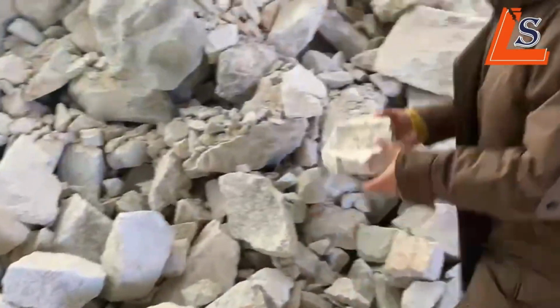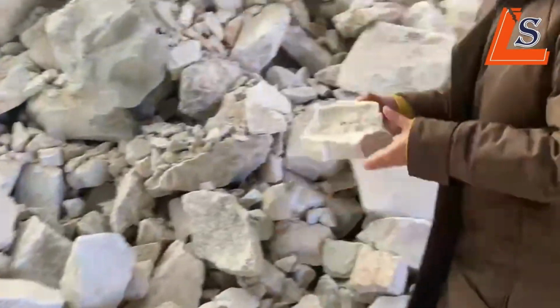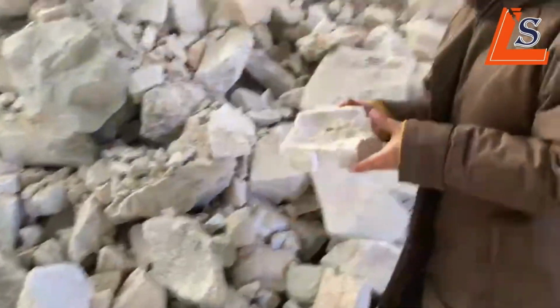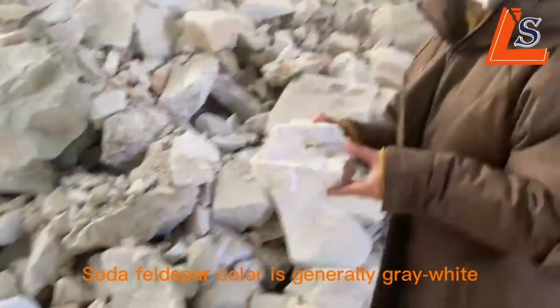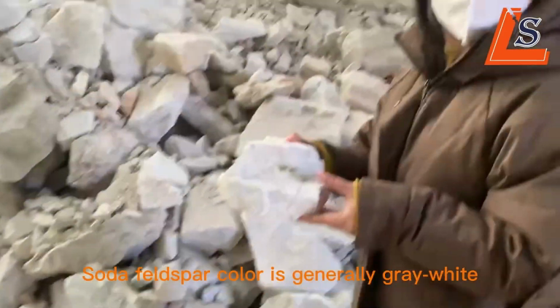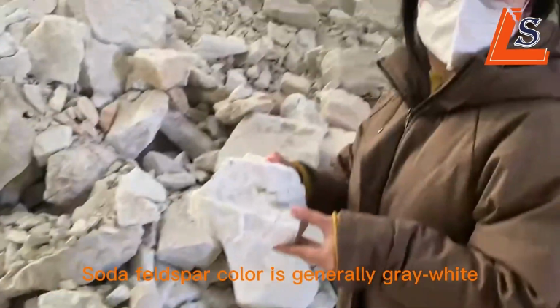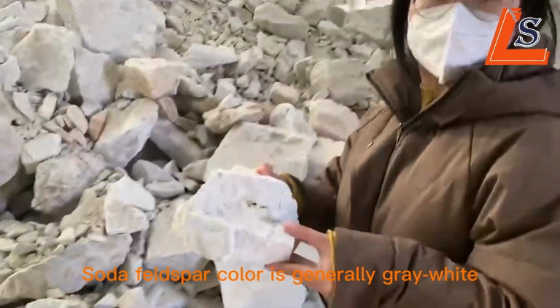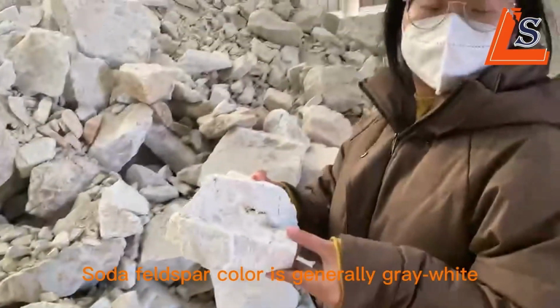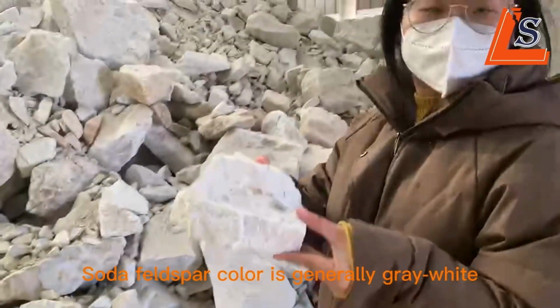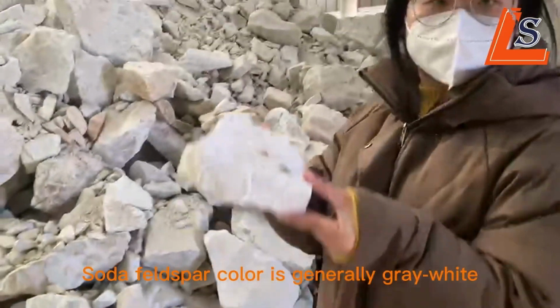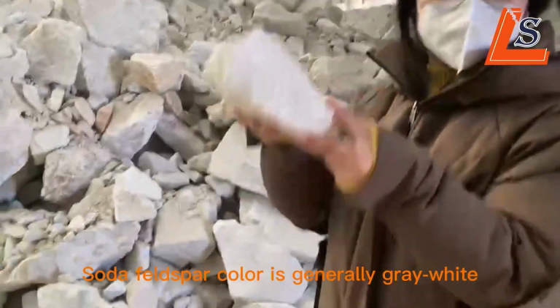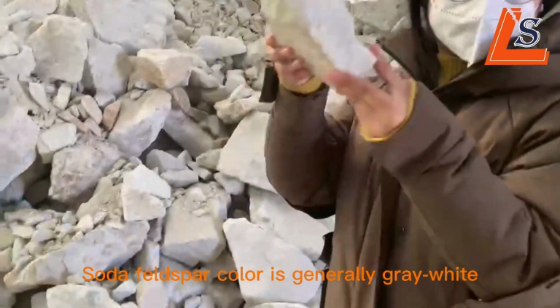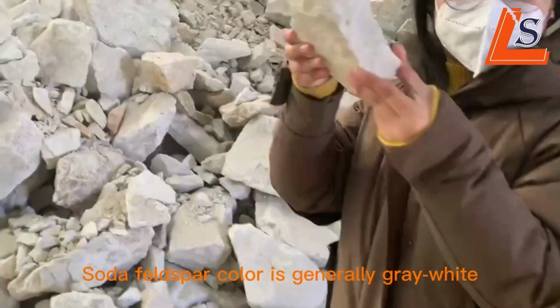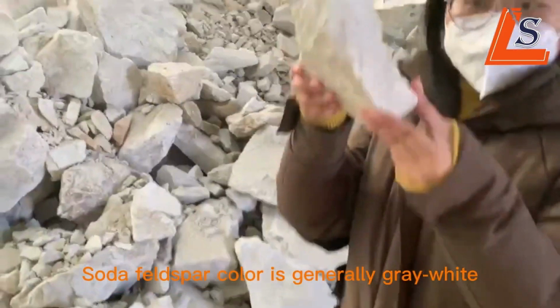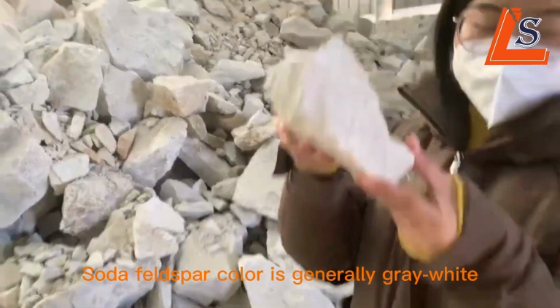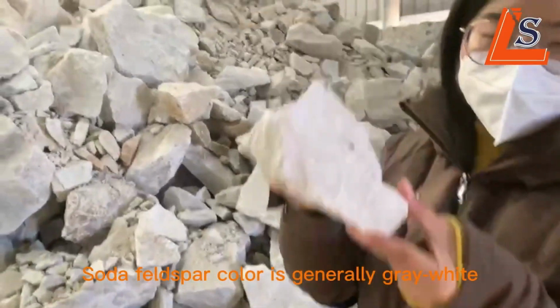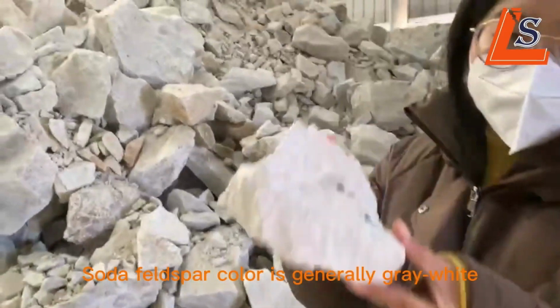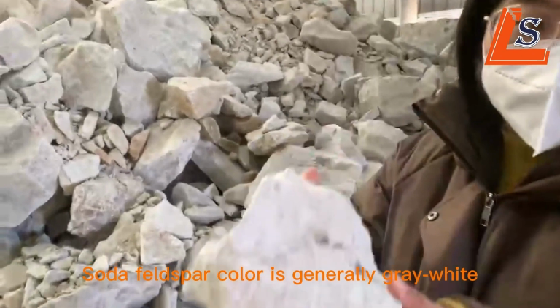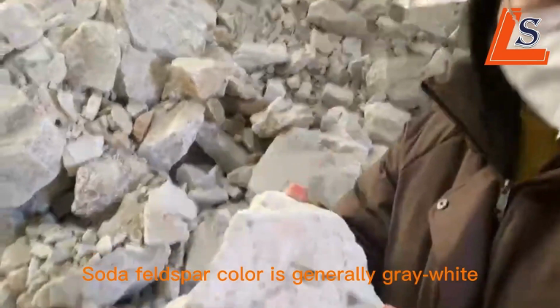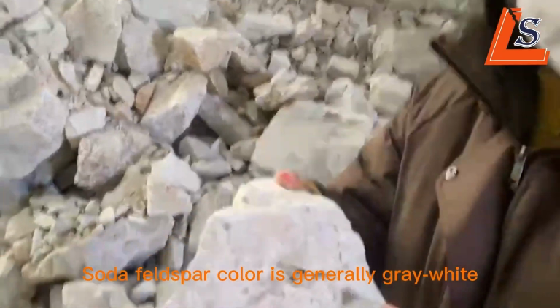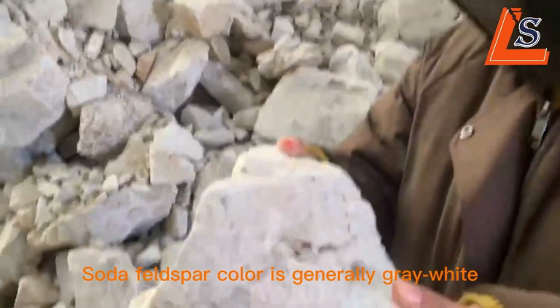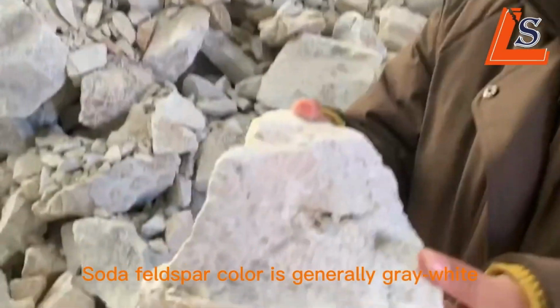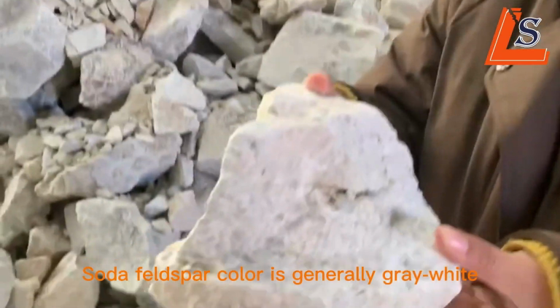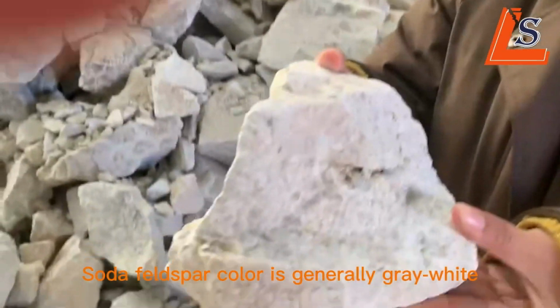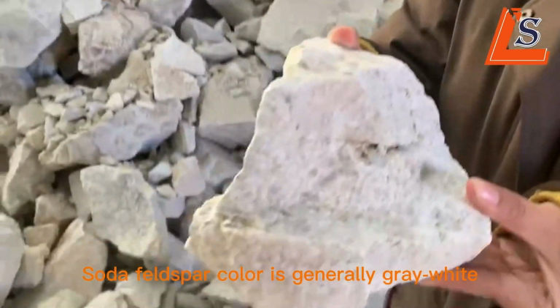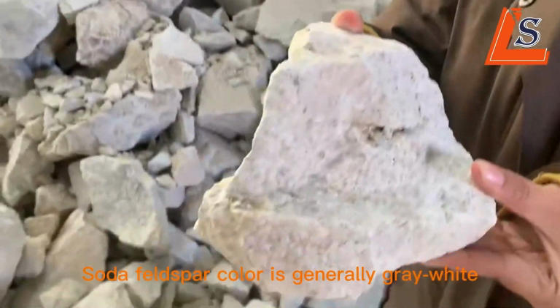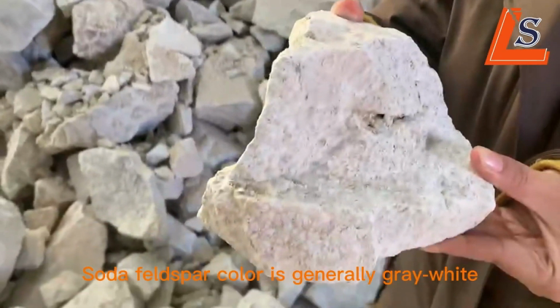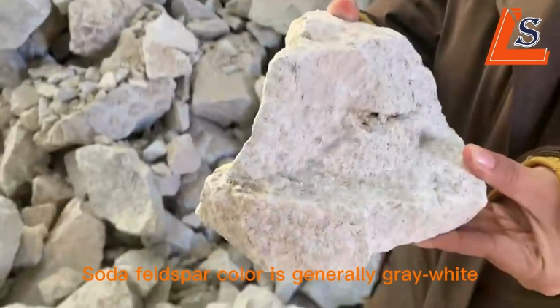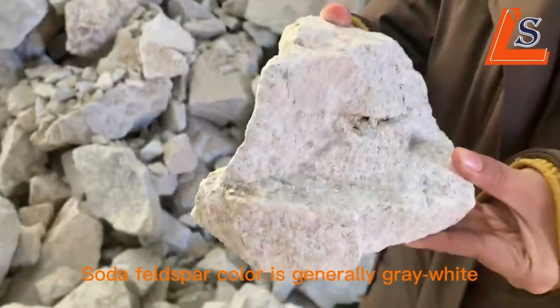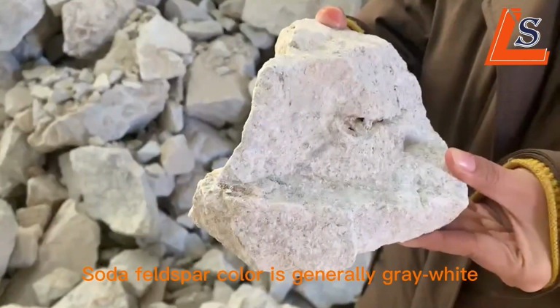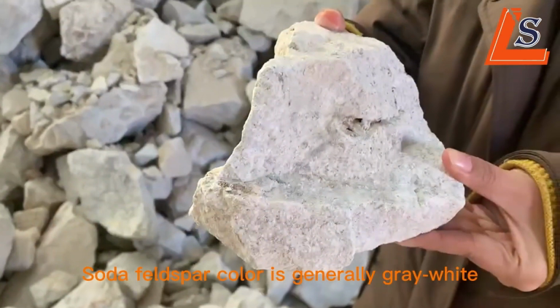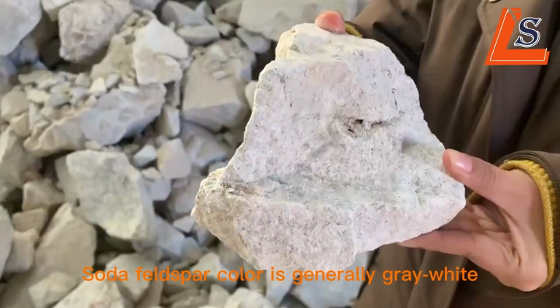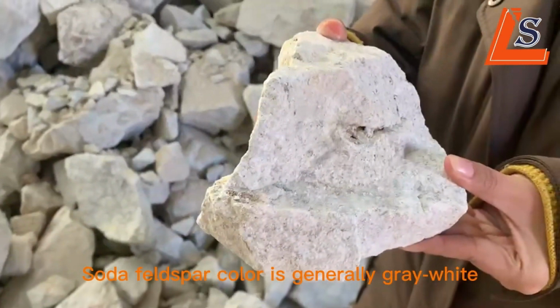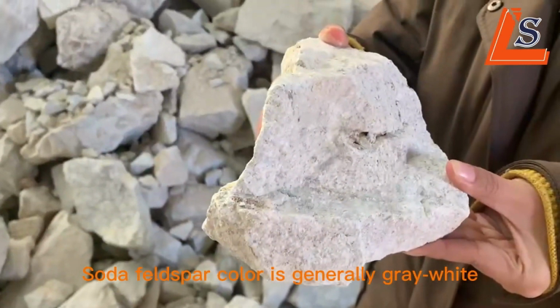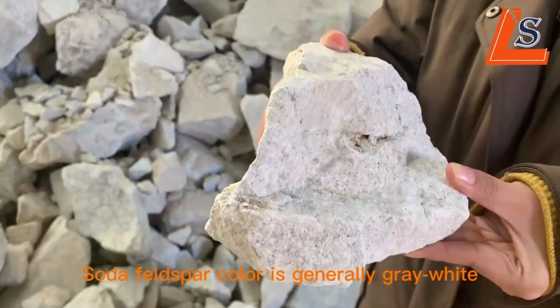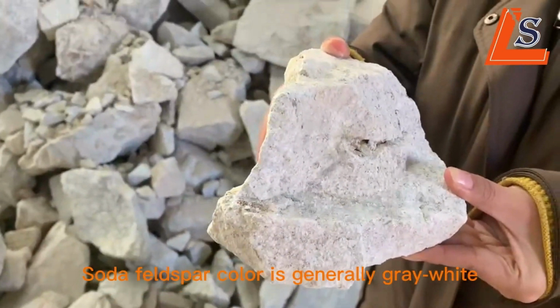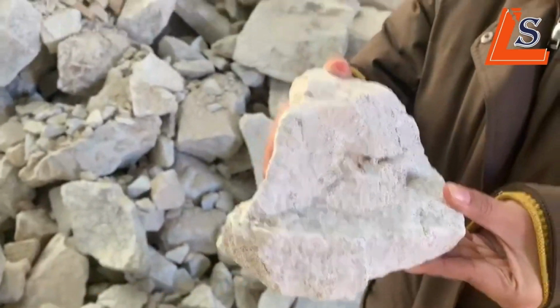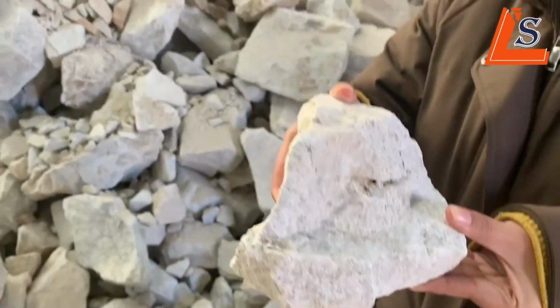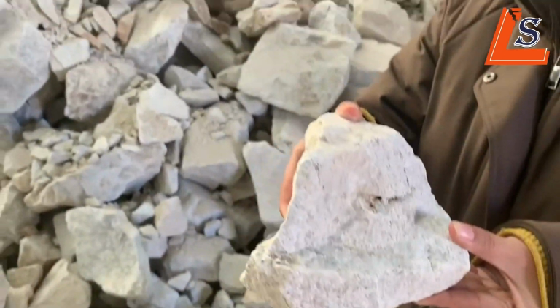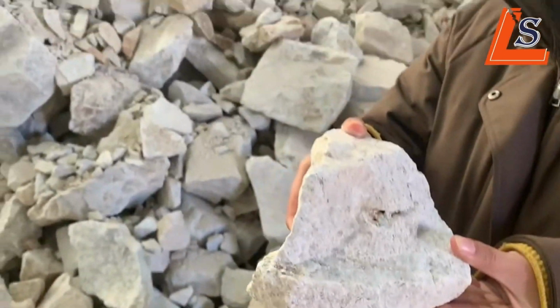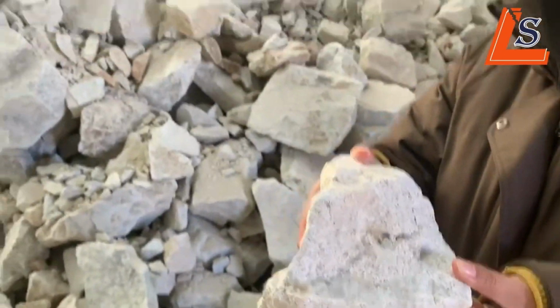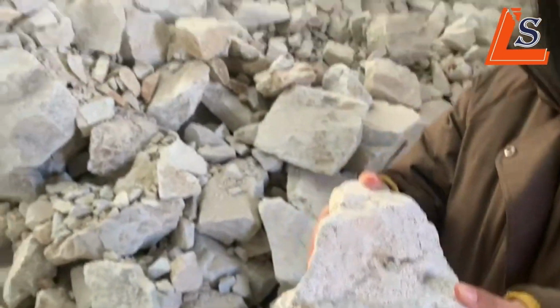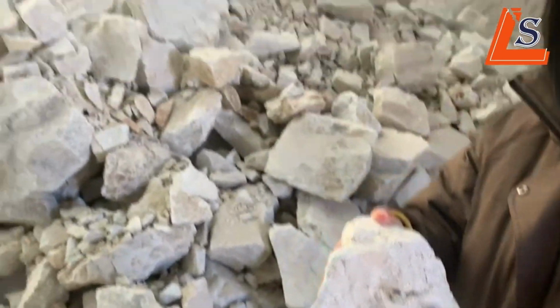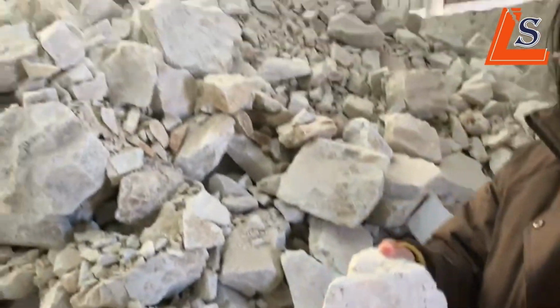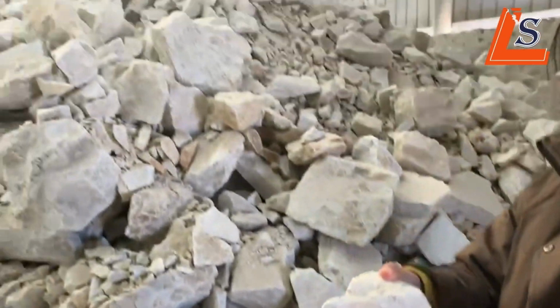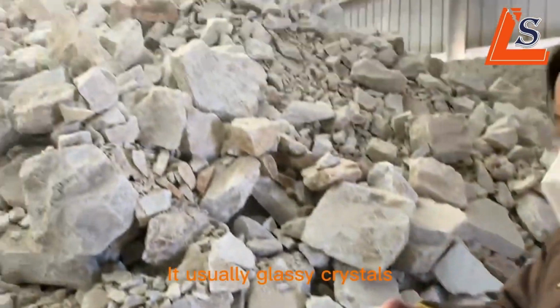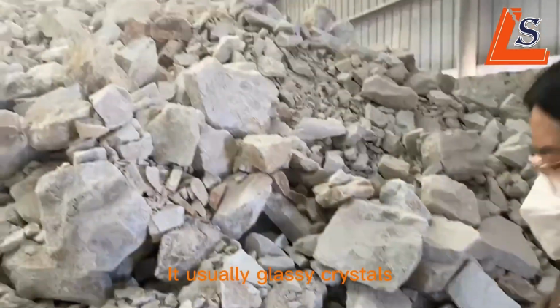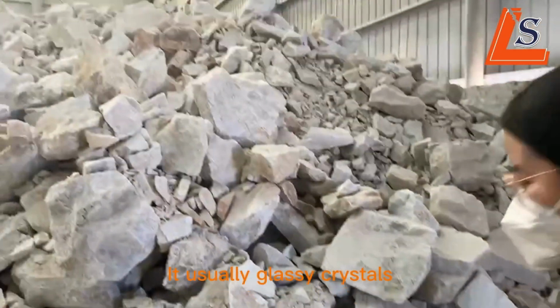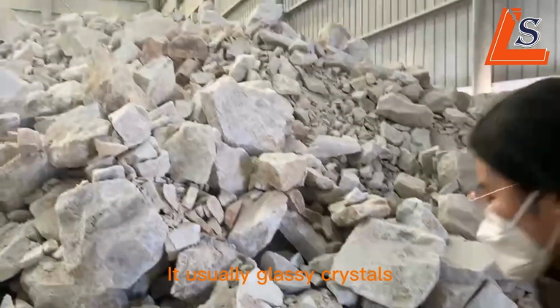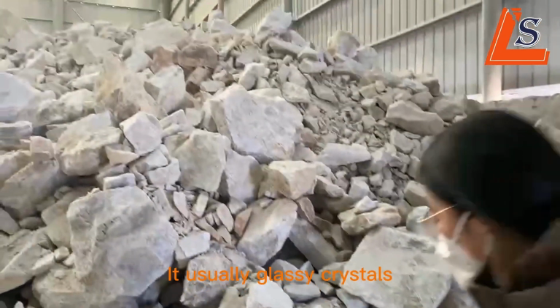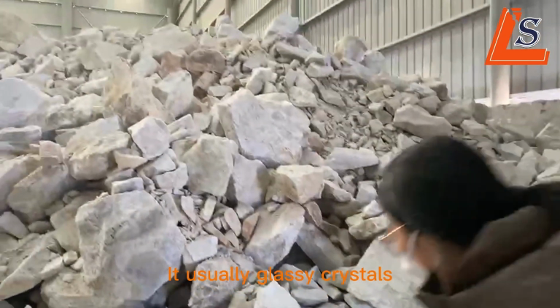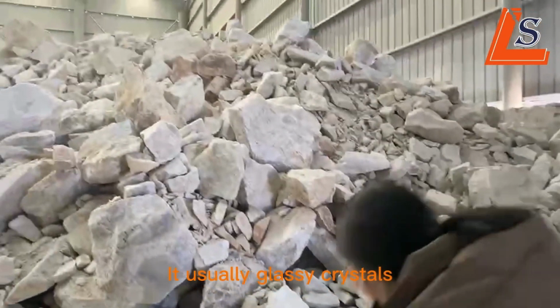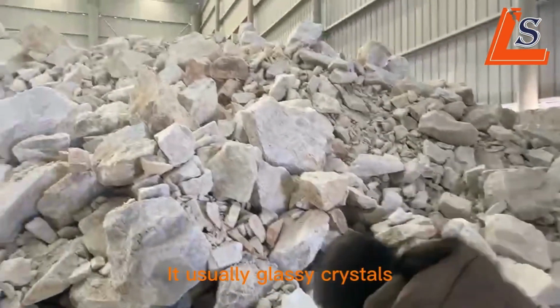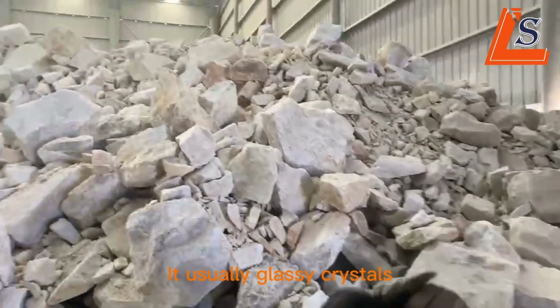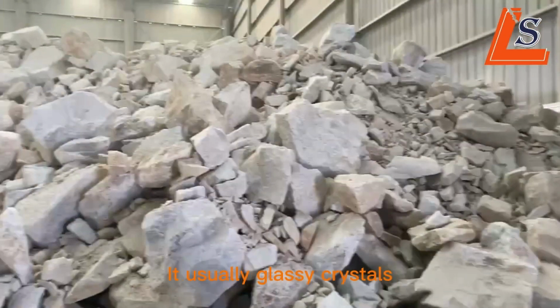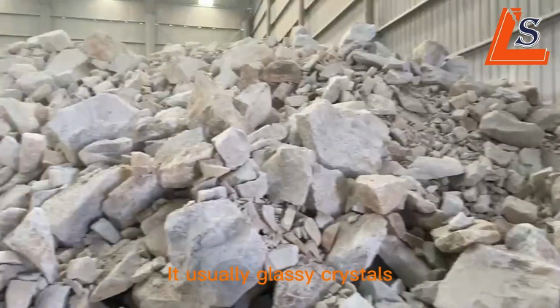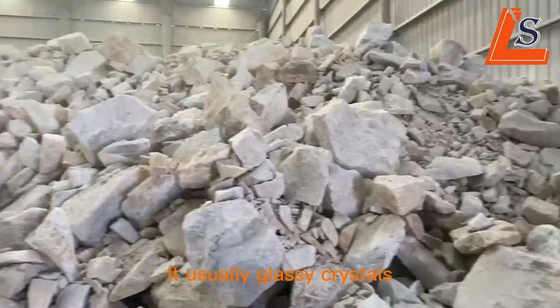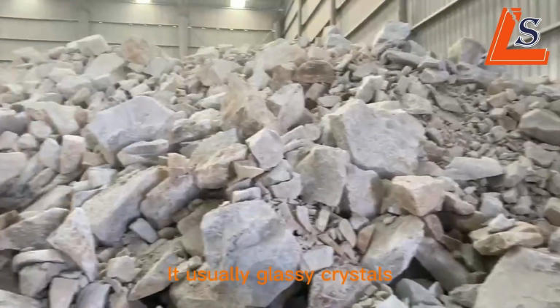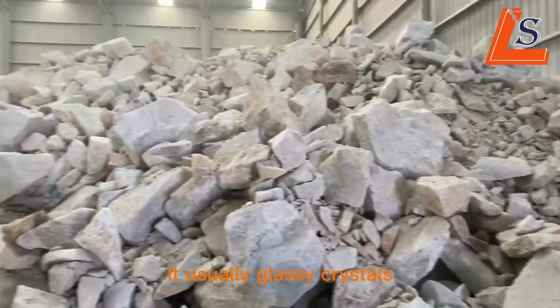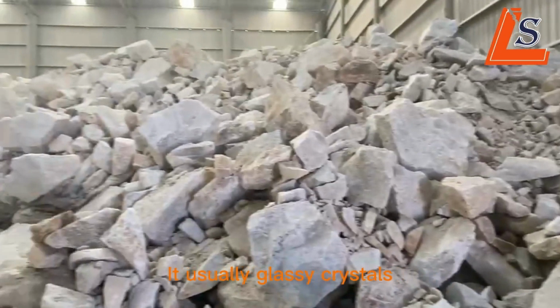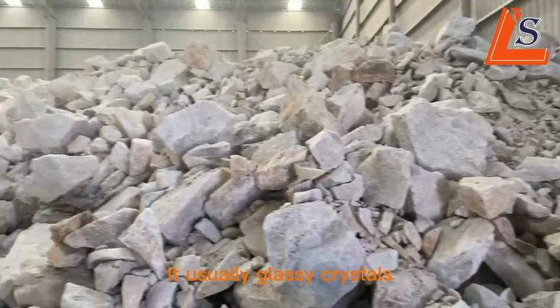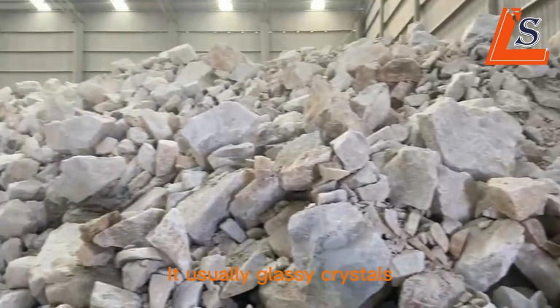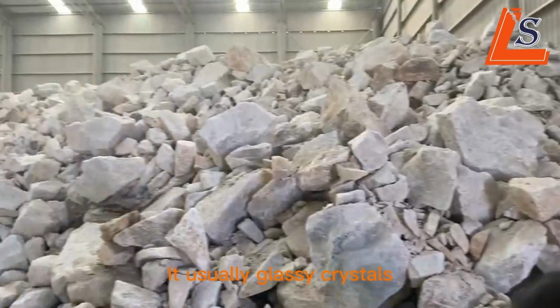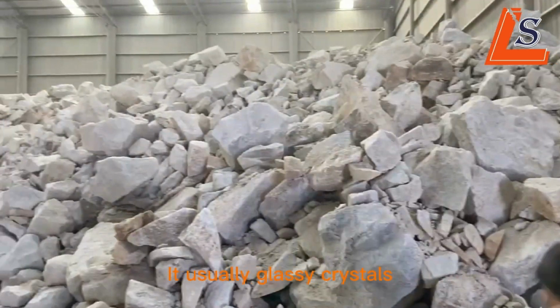The soda-filled sport color is generally grey-white. It's usually classic and crusty.